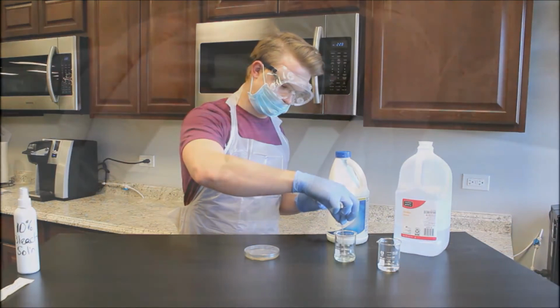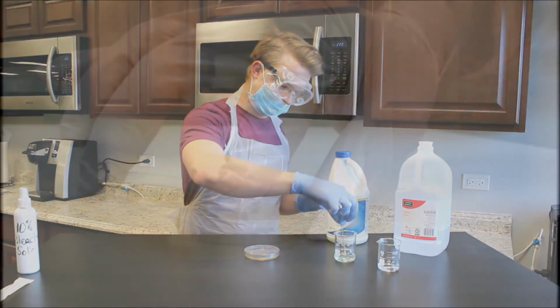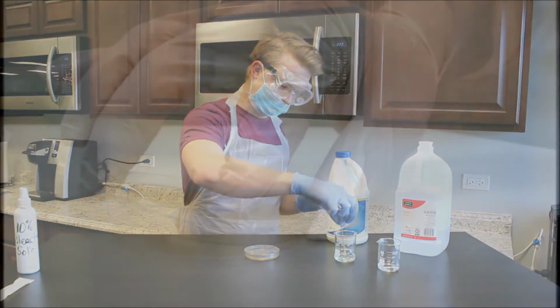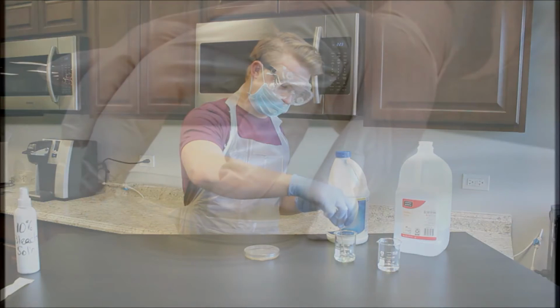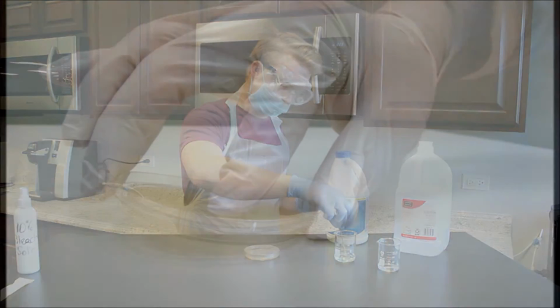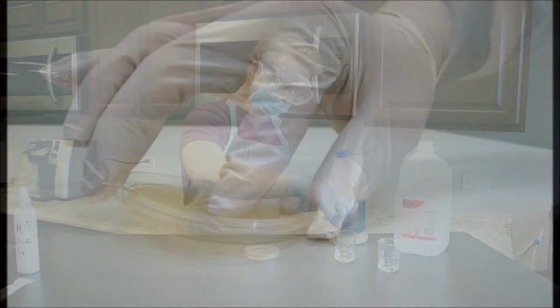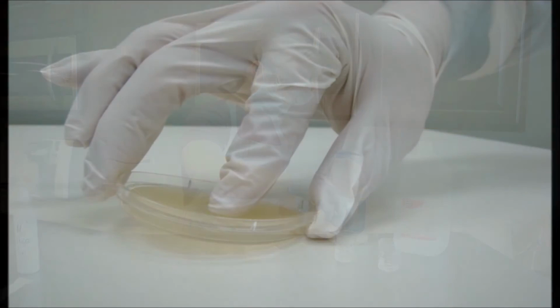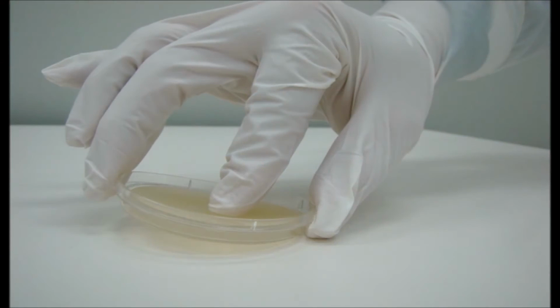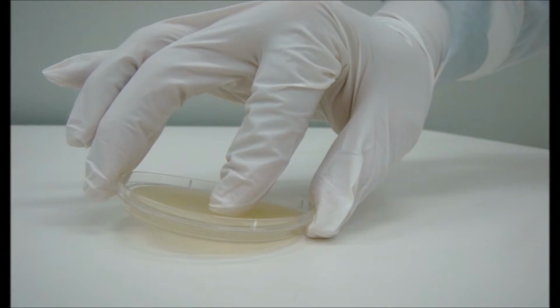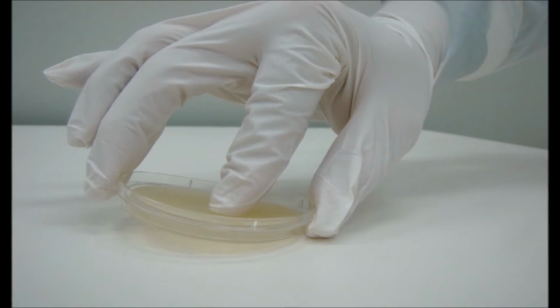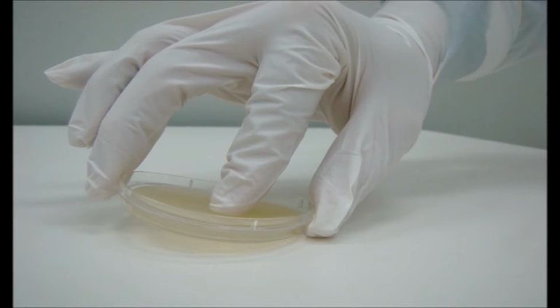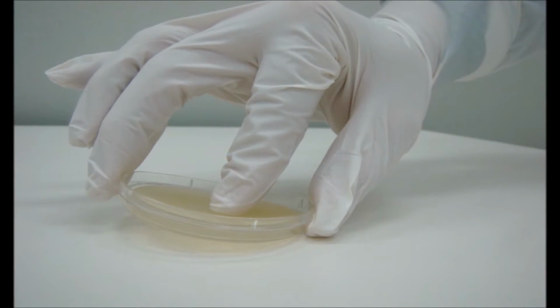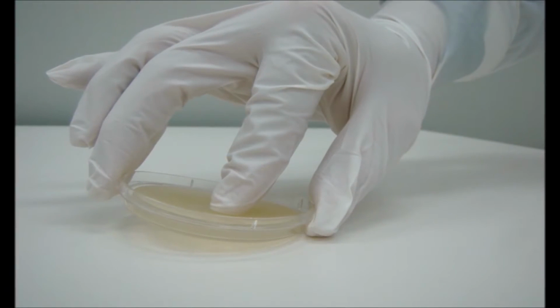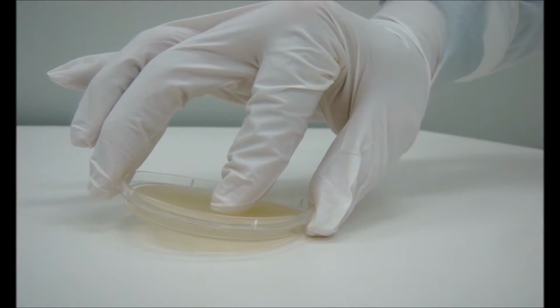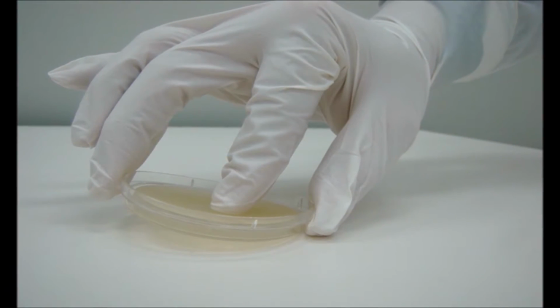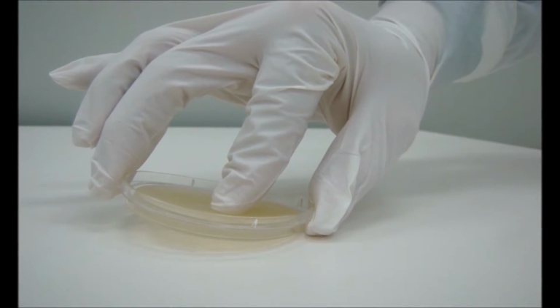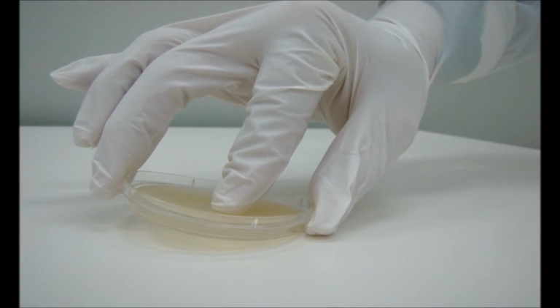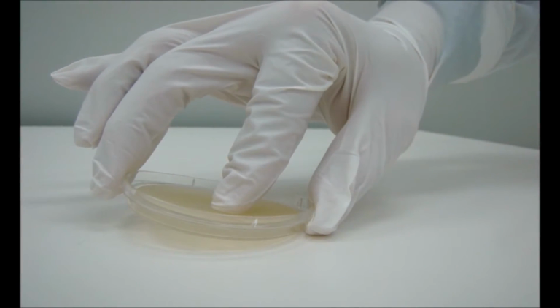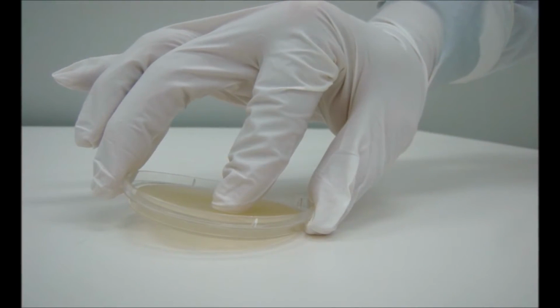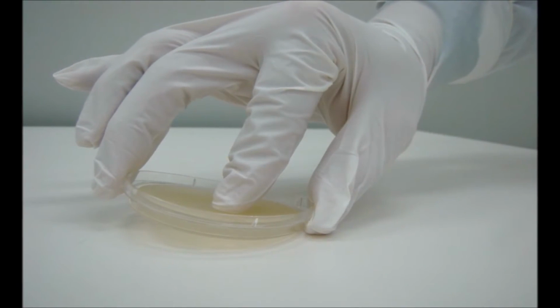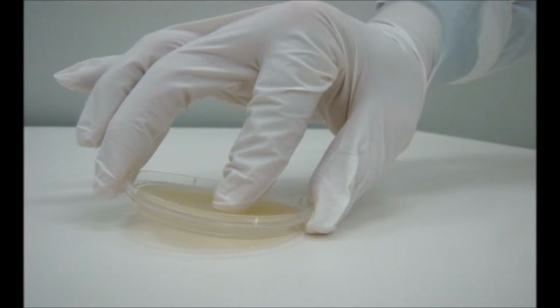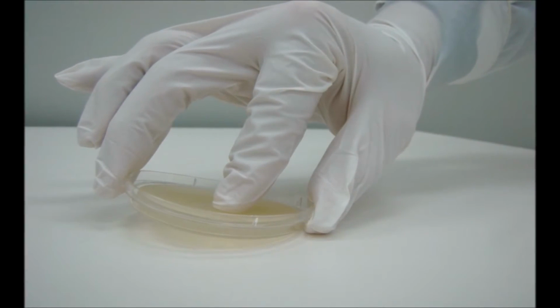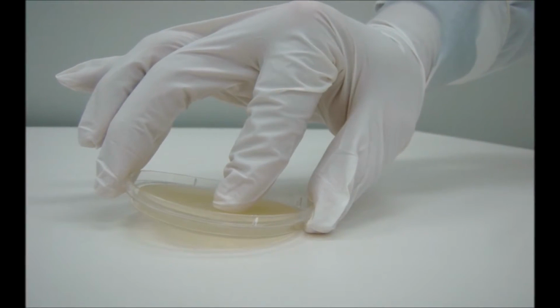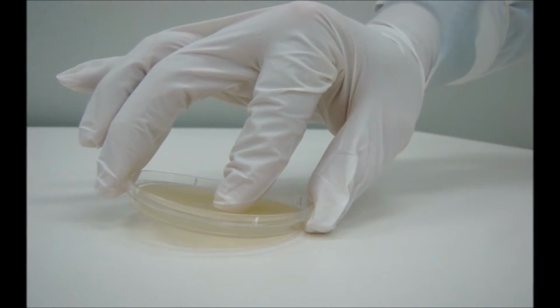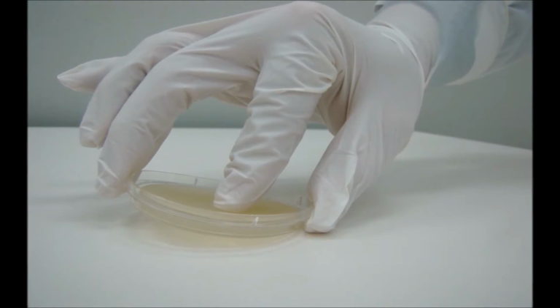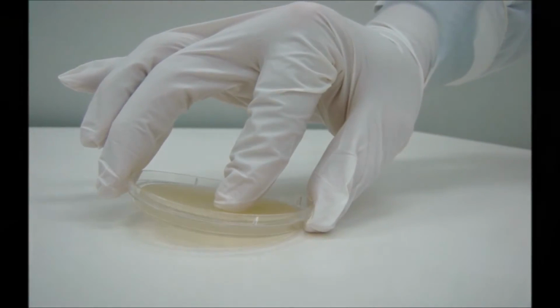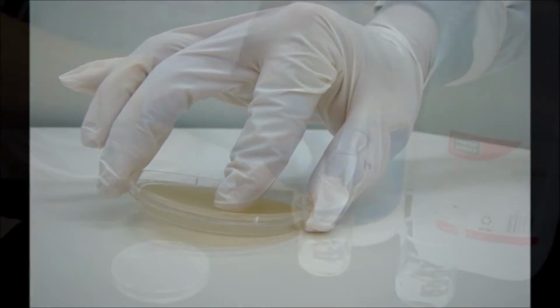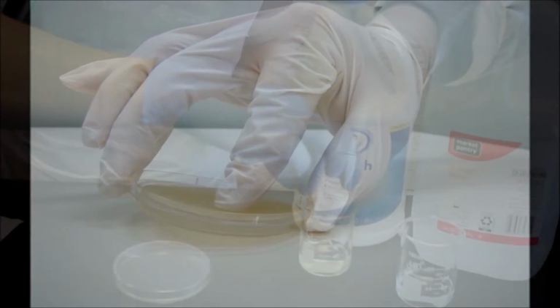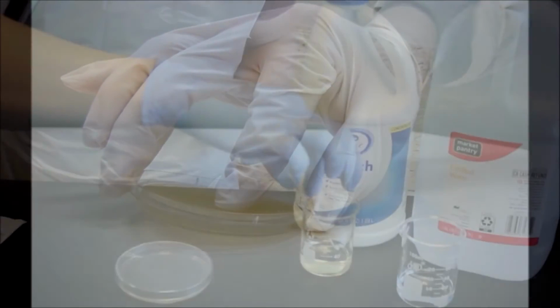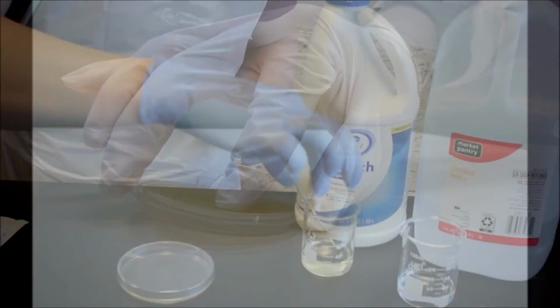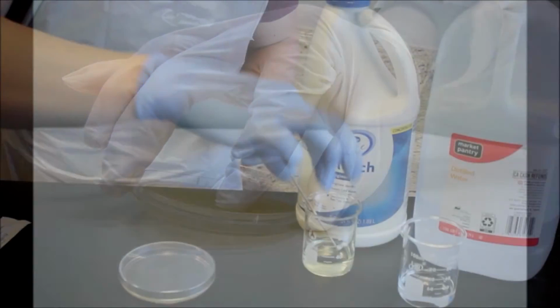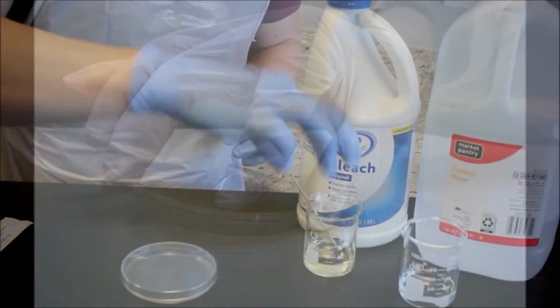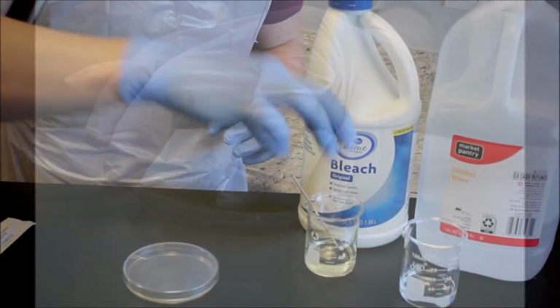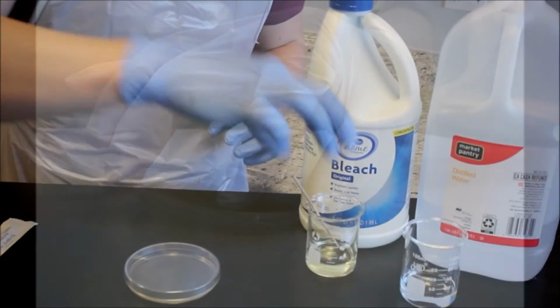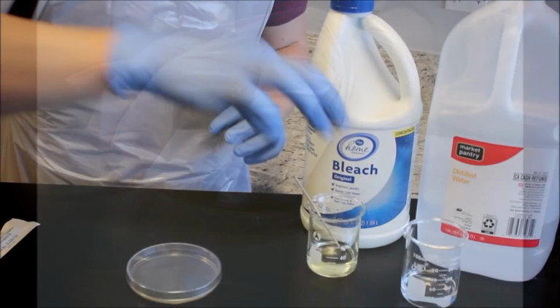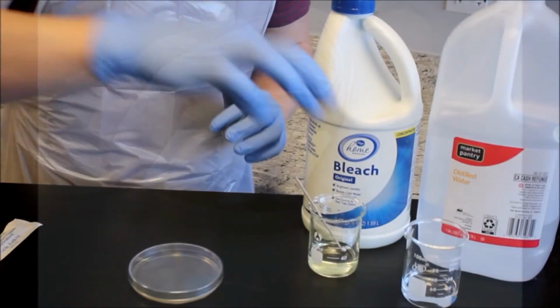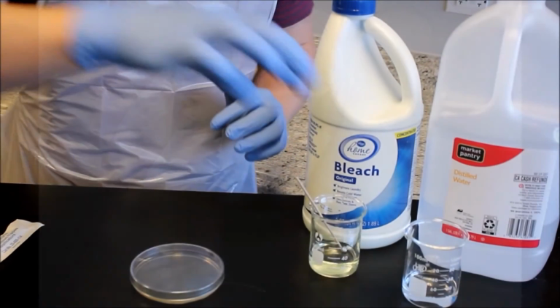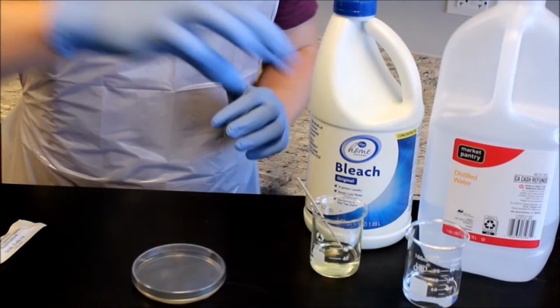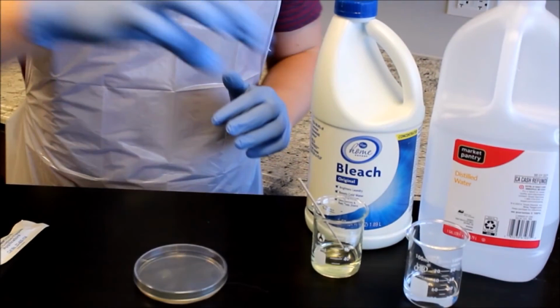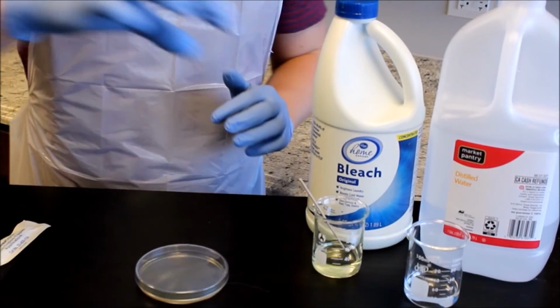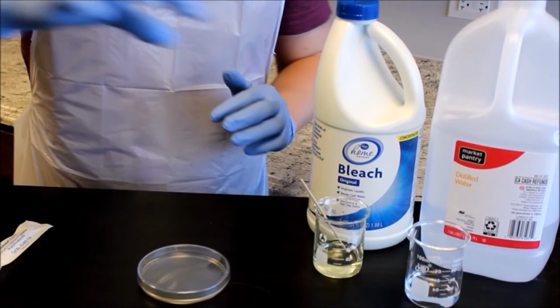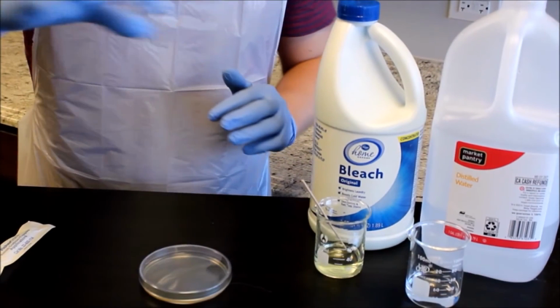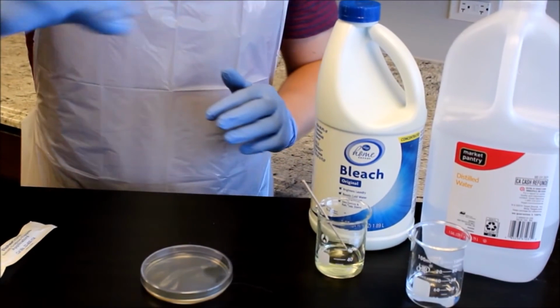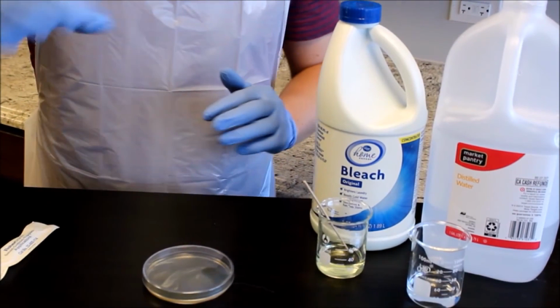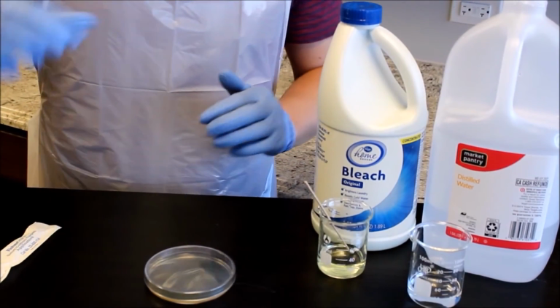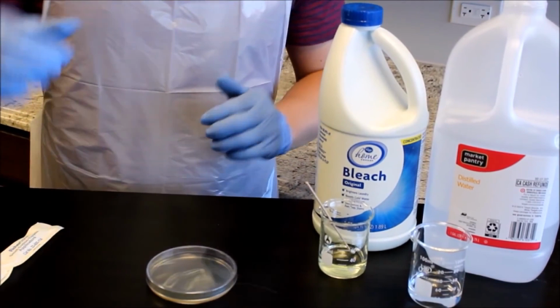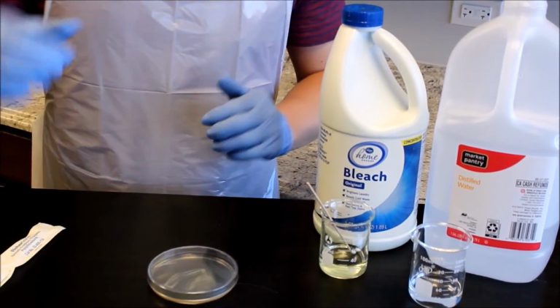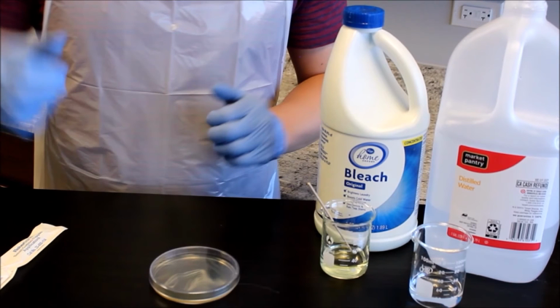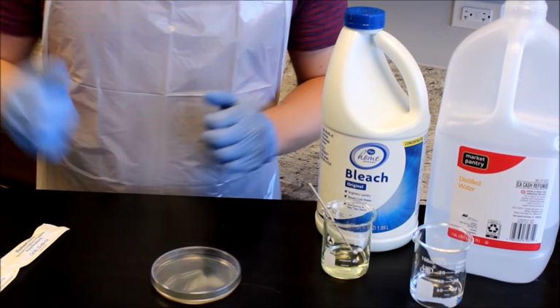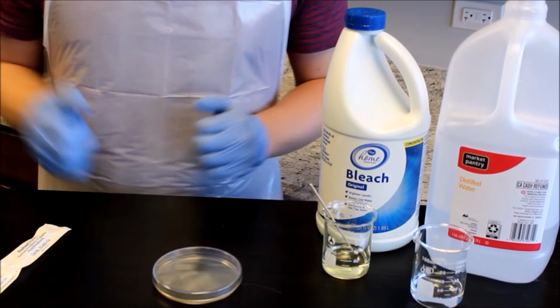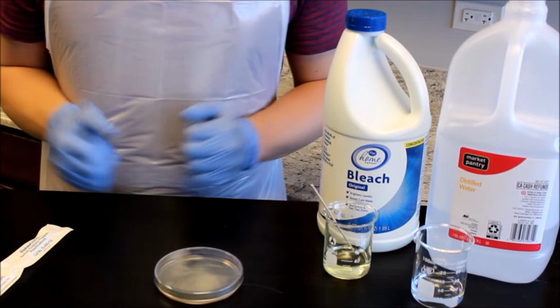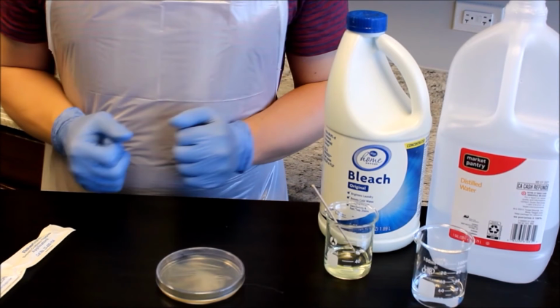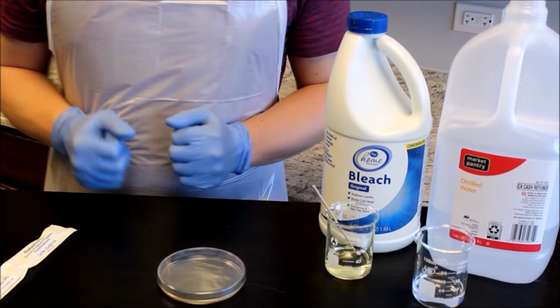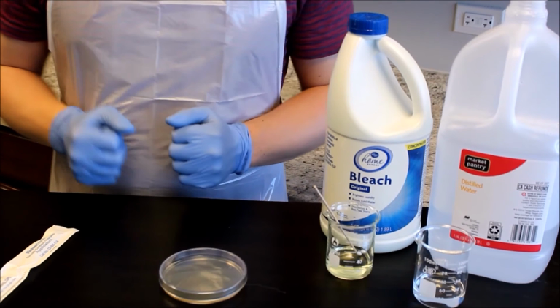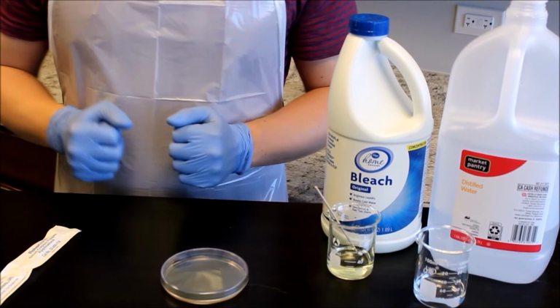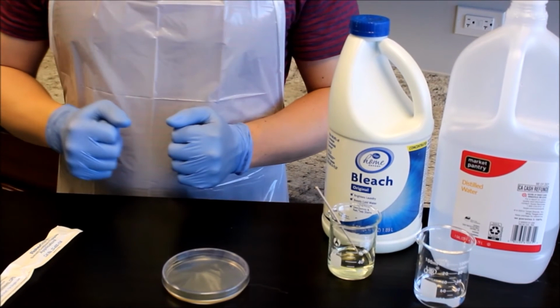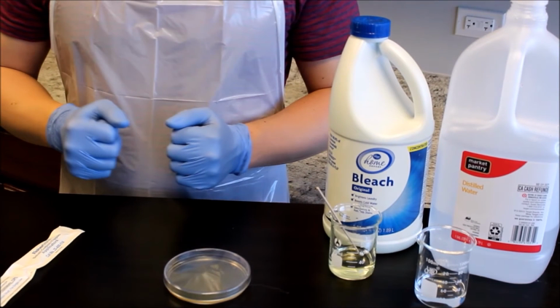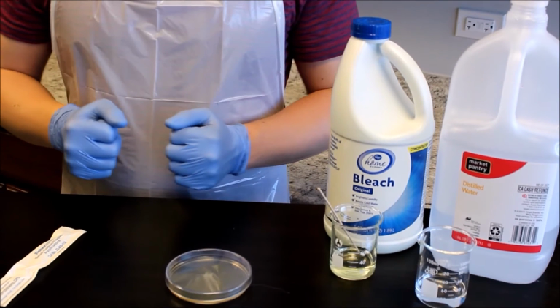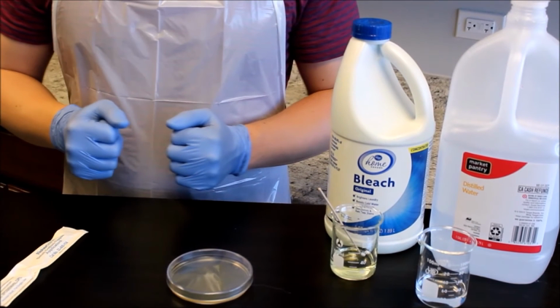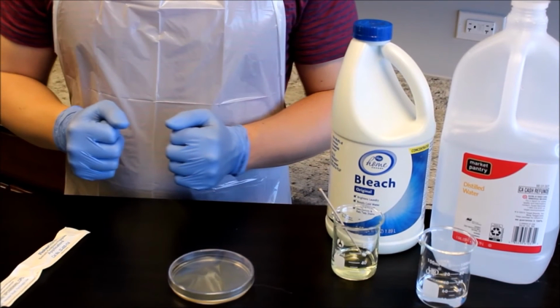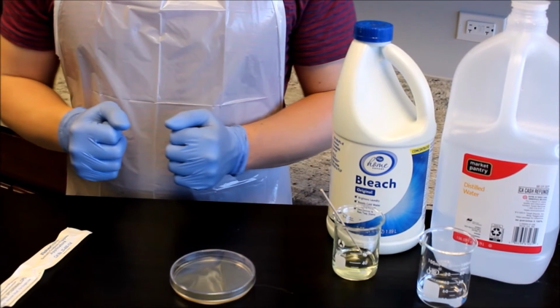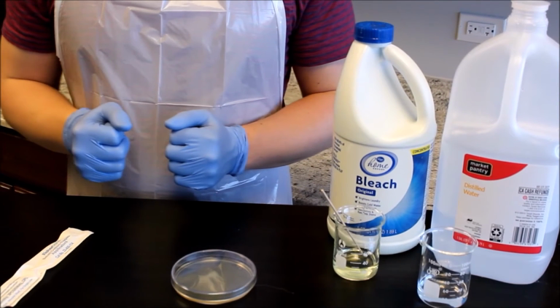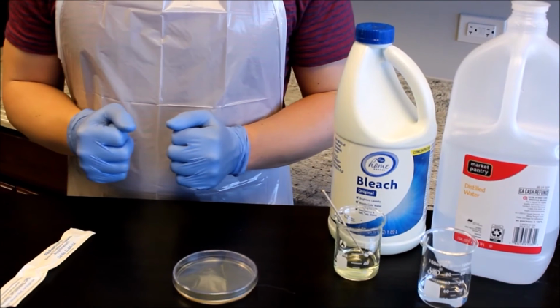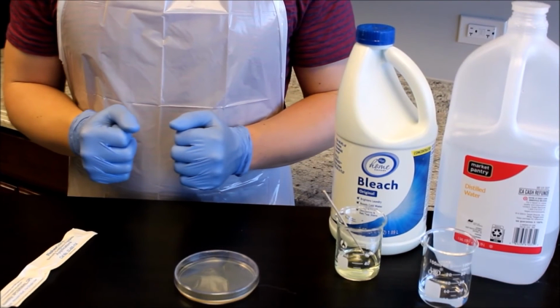Store the agar plate agar side up in the incubation location. Allow the swab to soak in bleach for two hours prior to disposal.